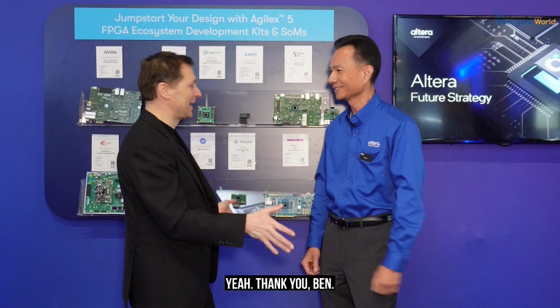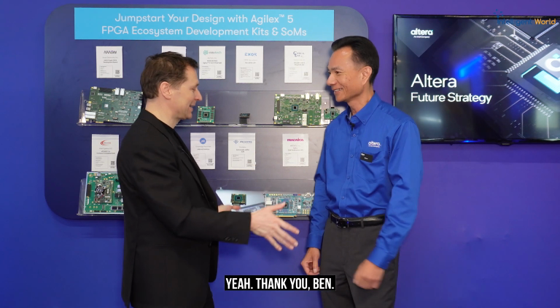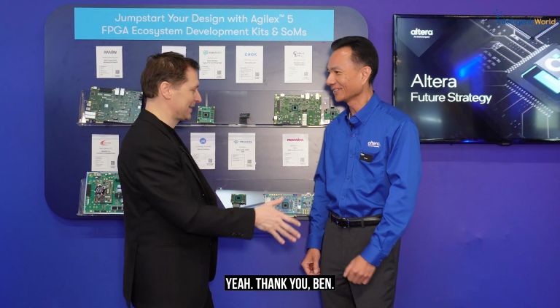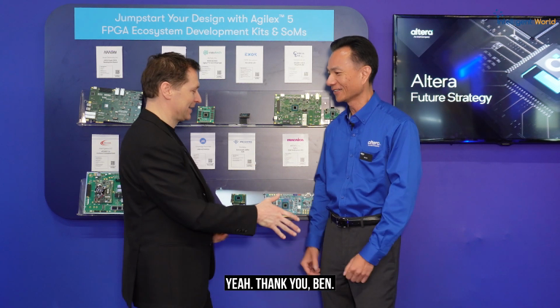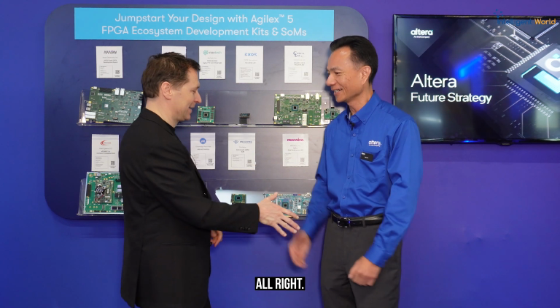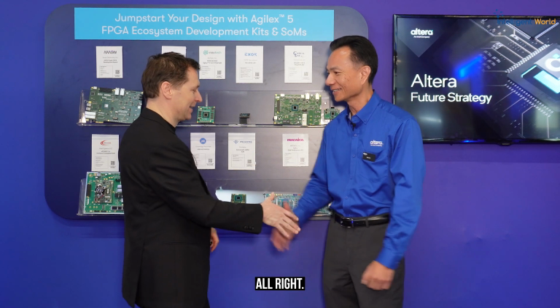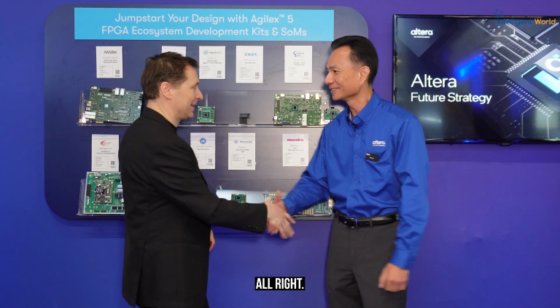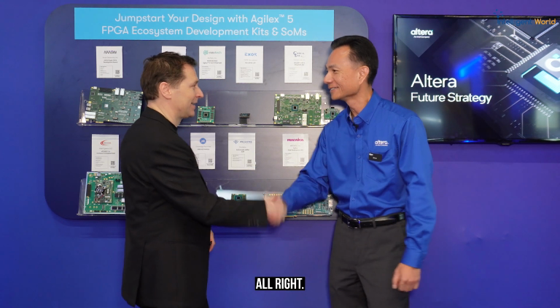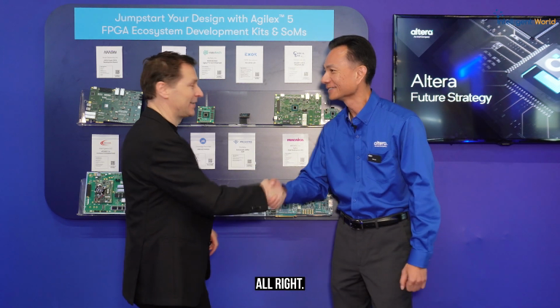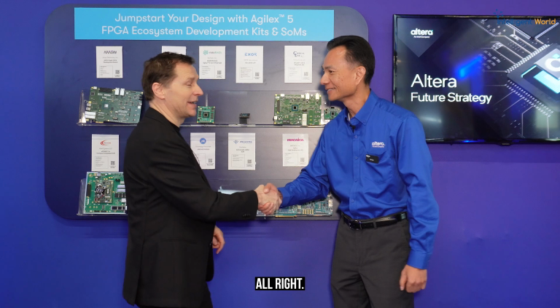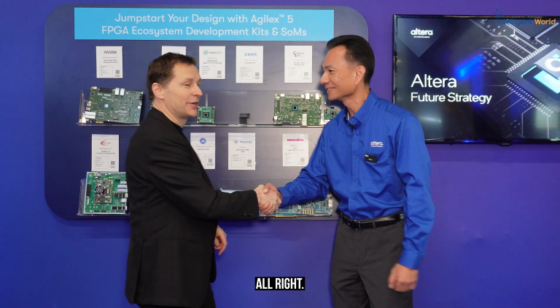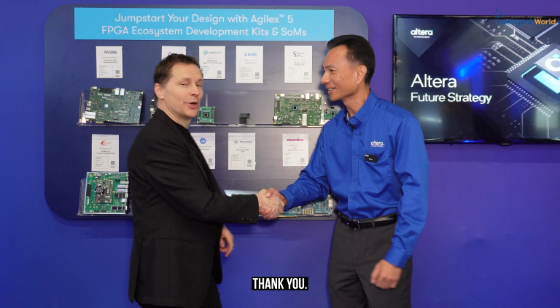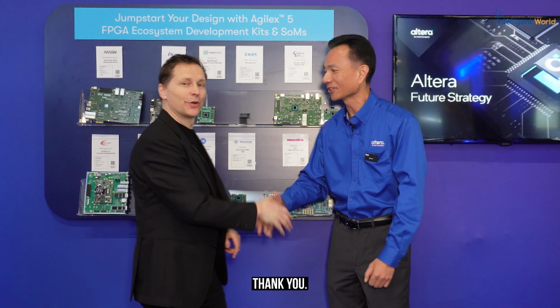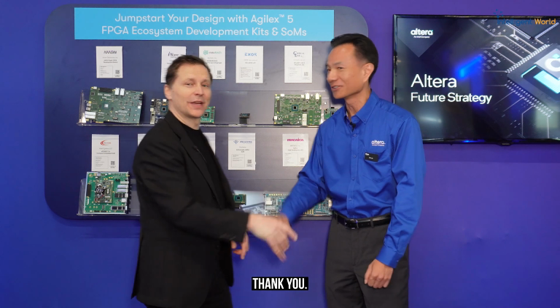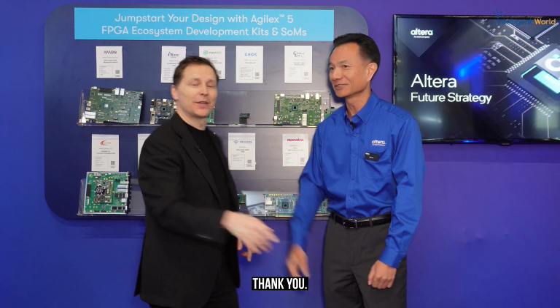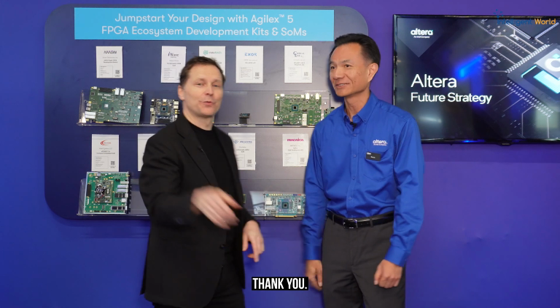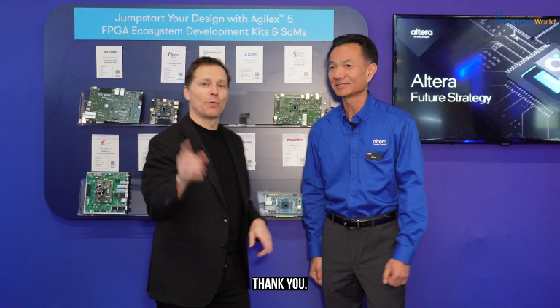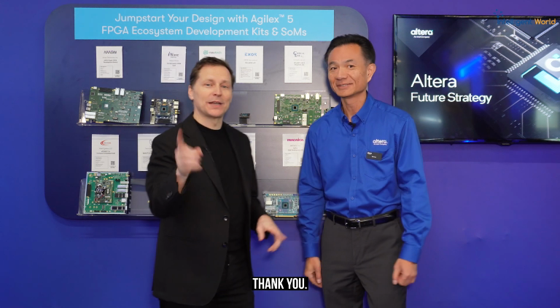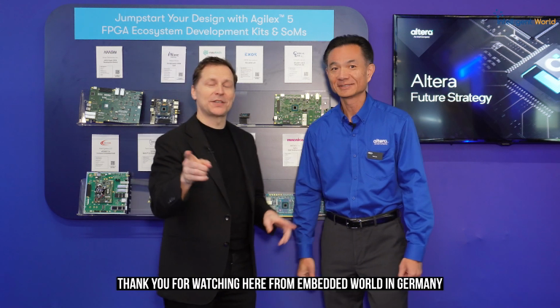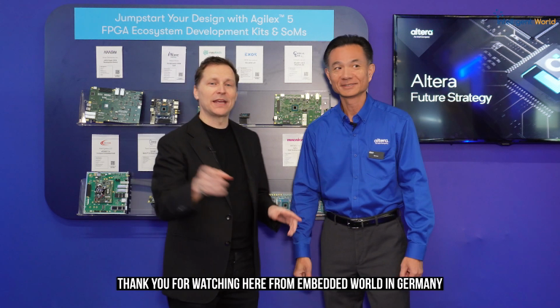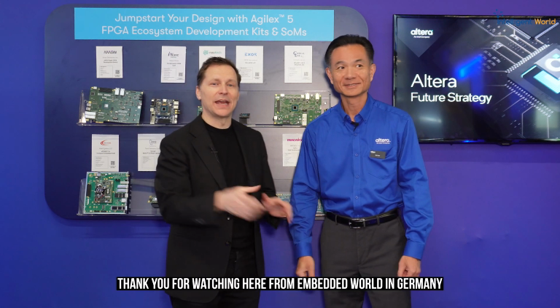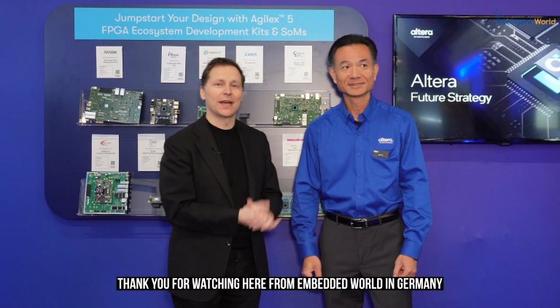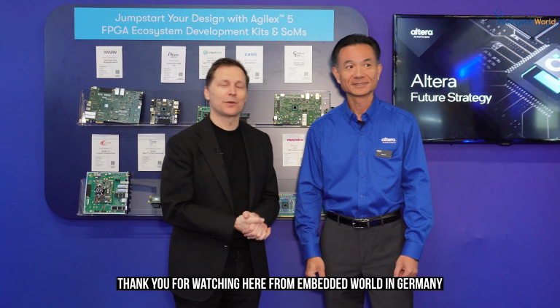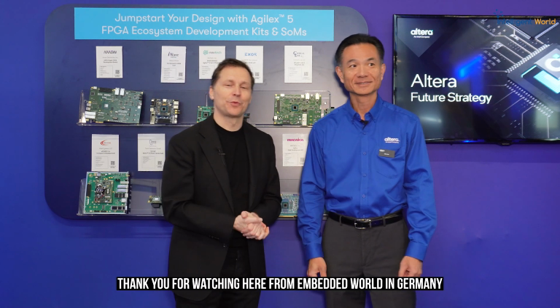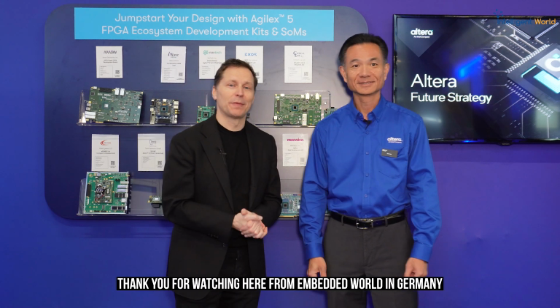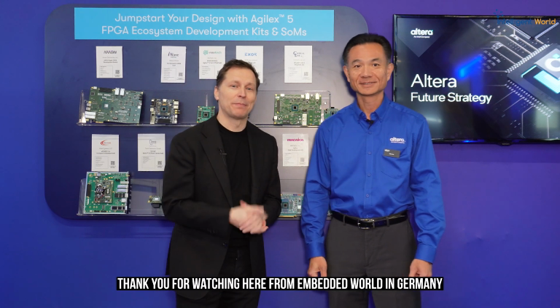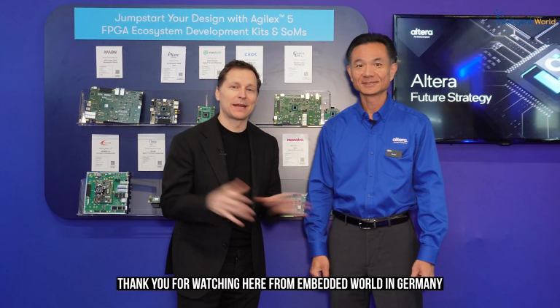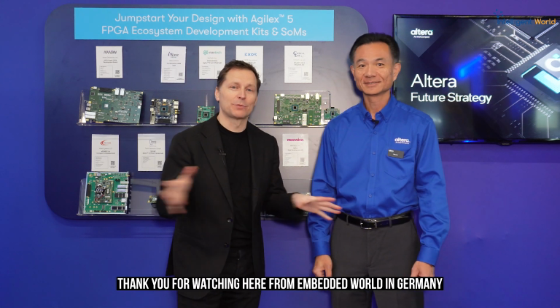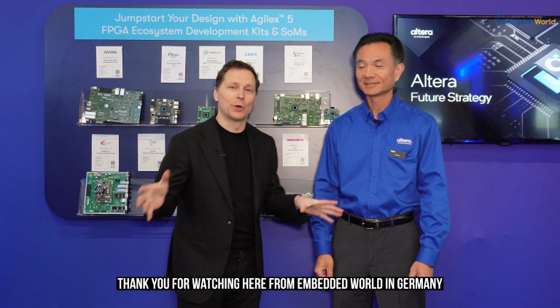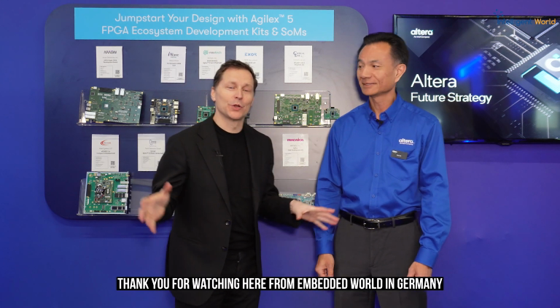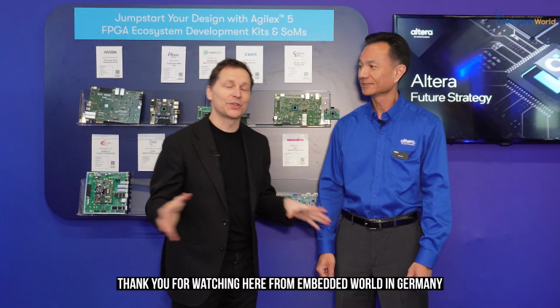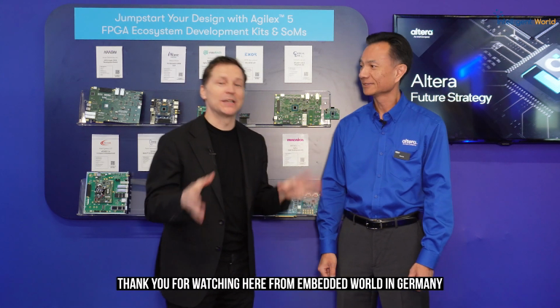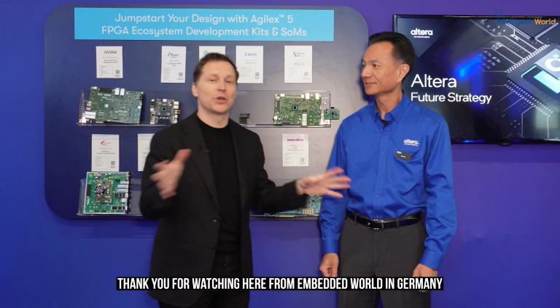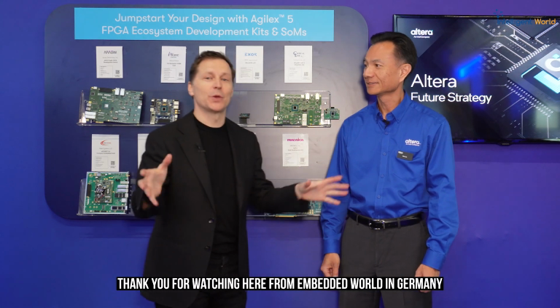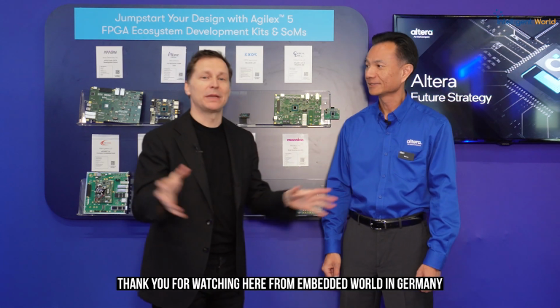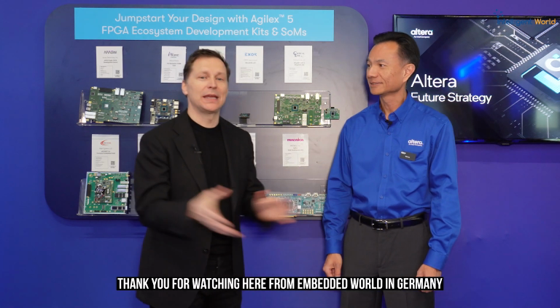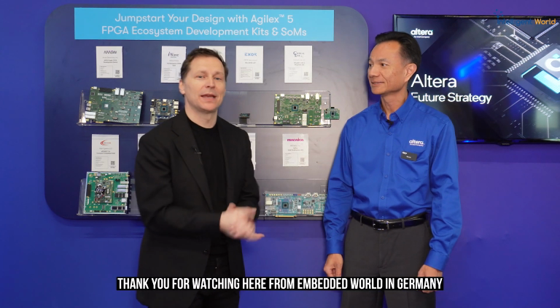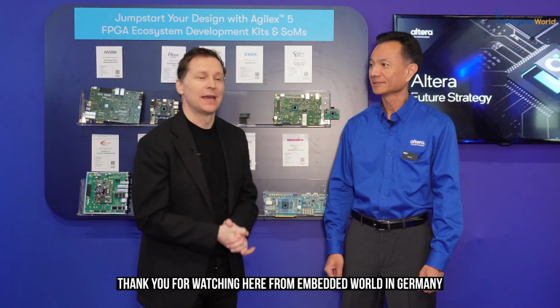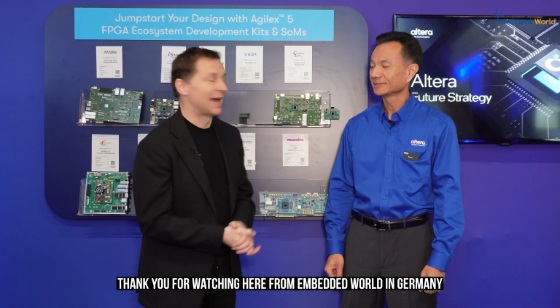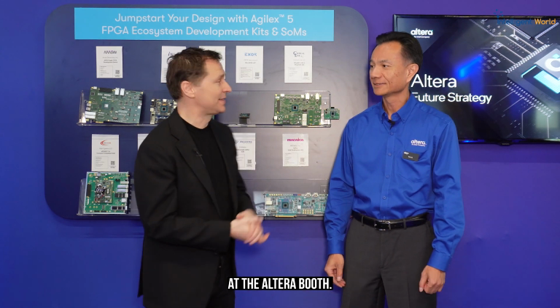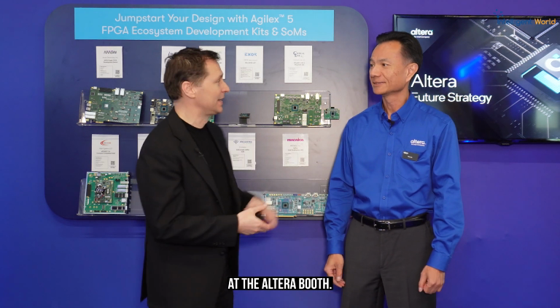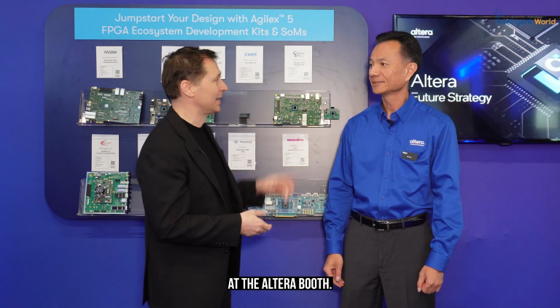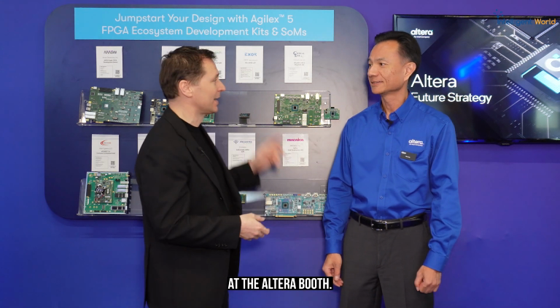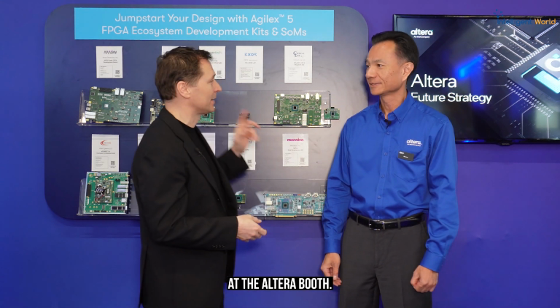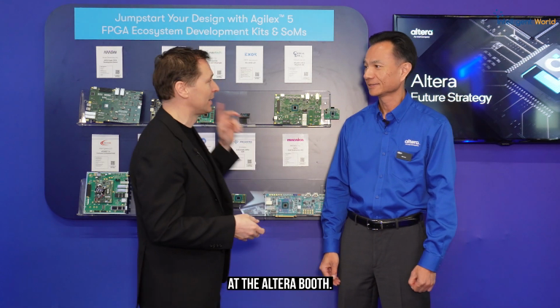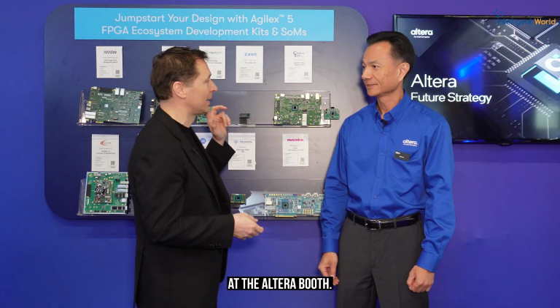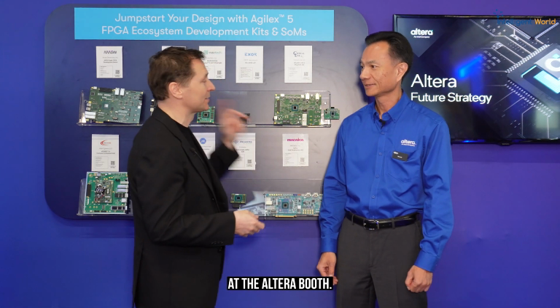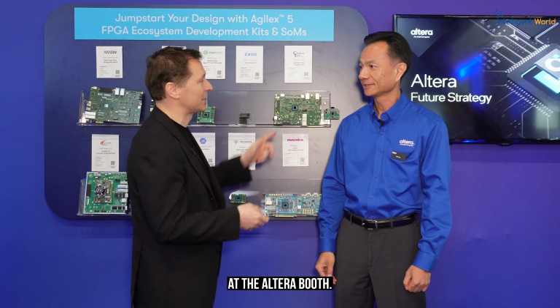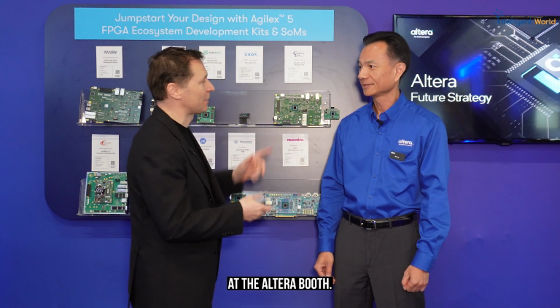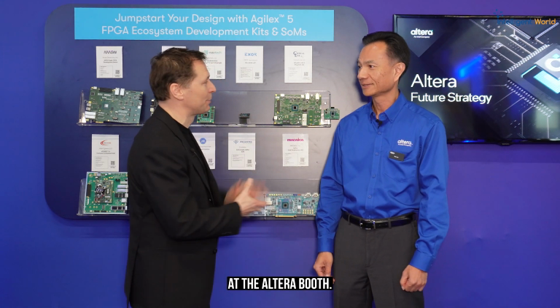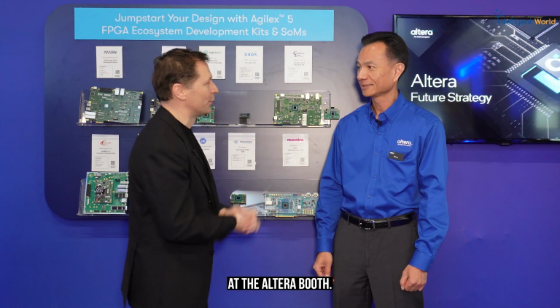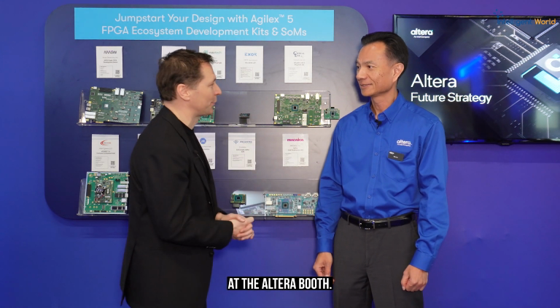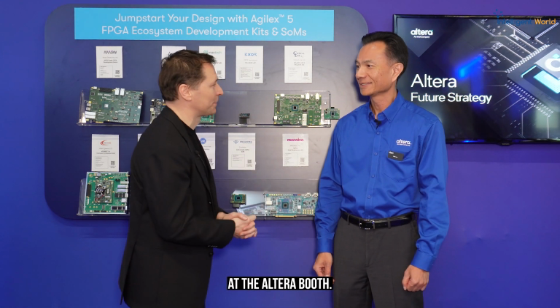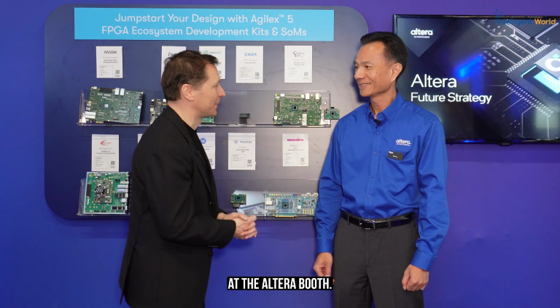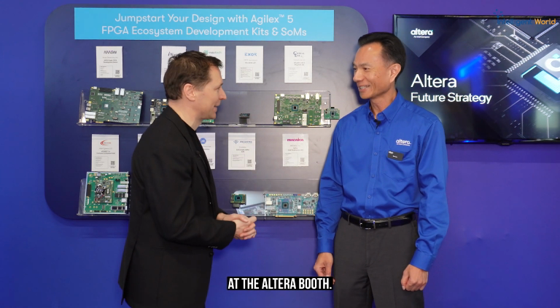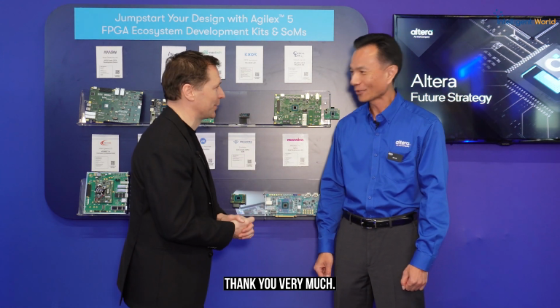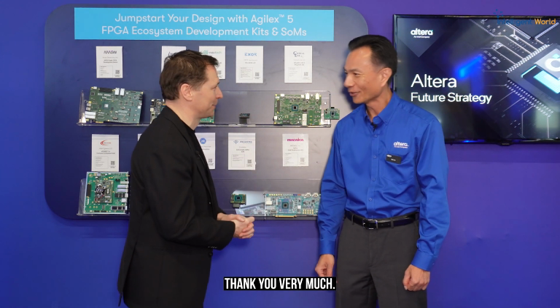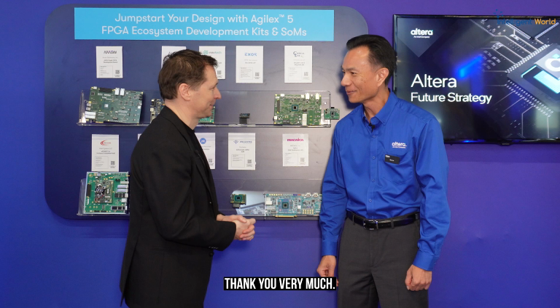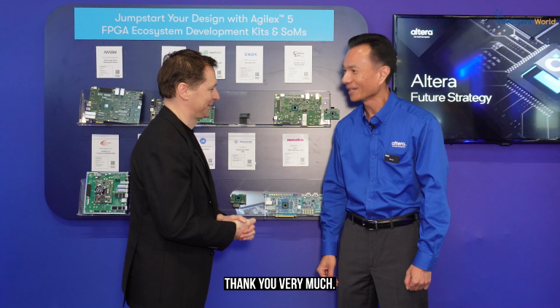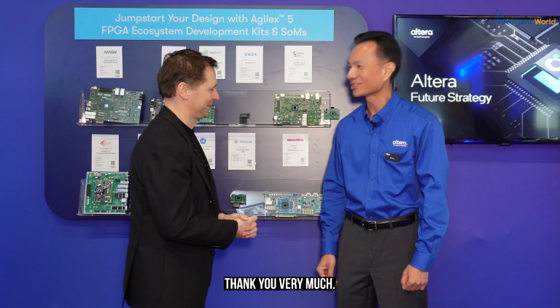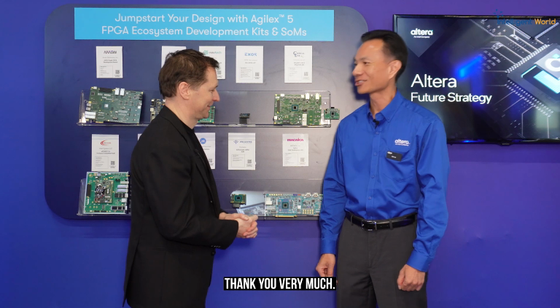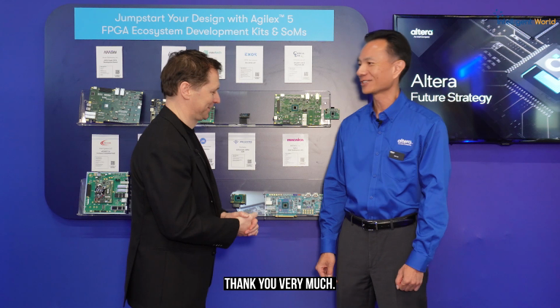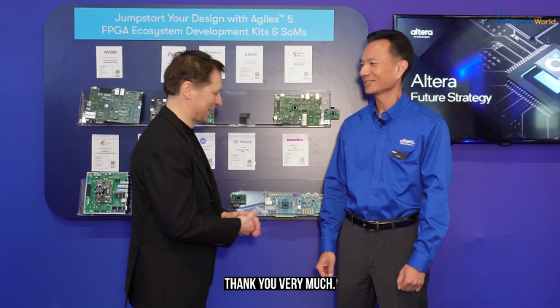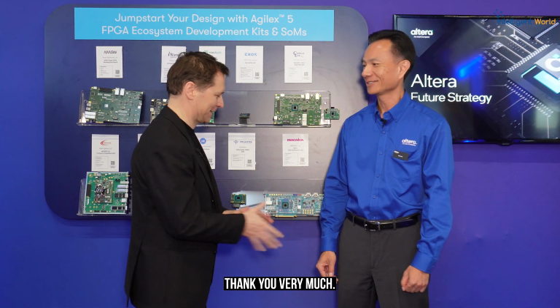Thank you, Ben. Thank you for watching here from Embedded World in Germany at the Altera booth. Thank you very much!